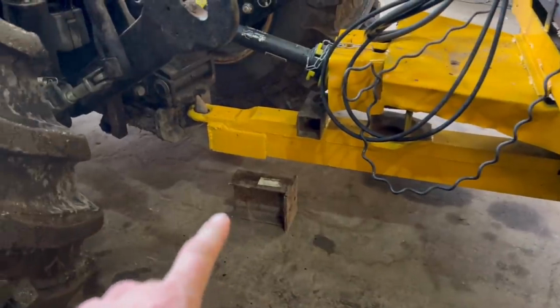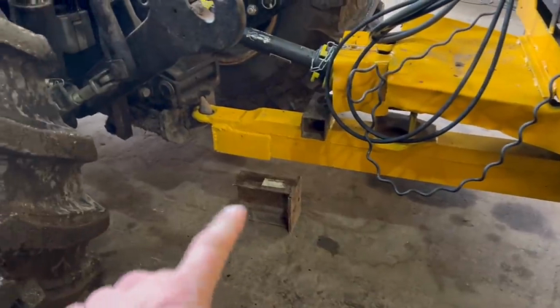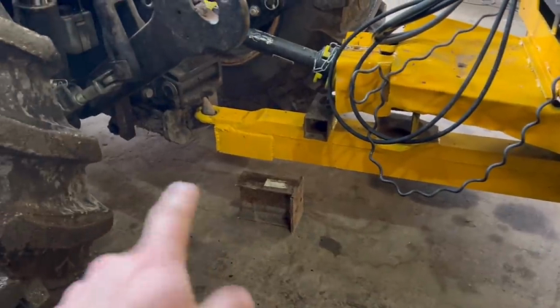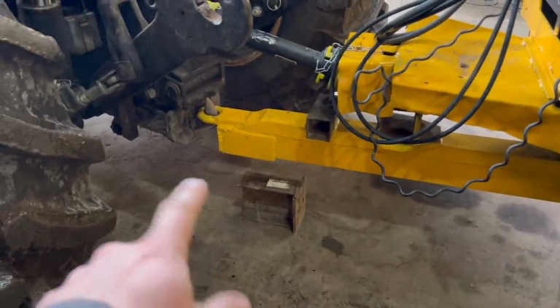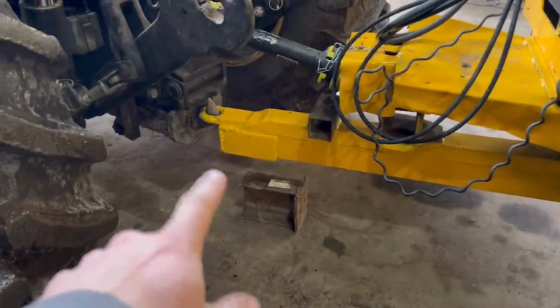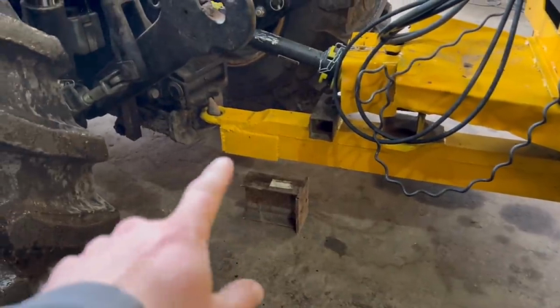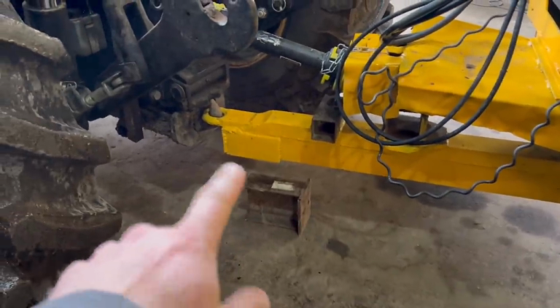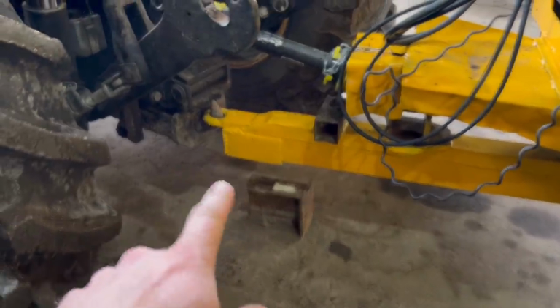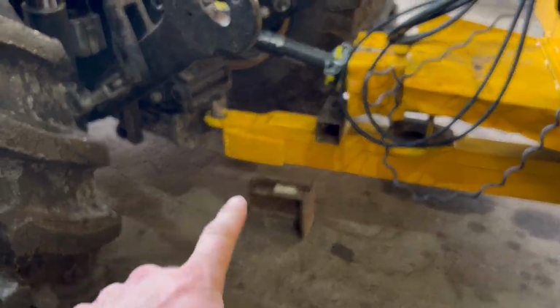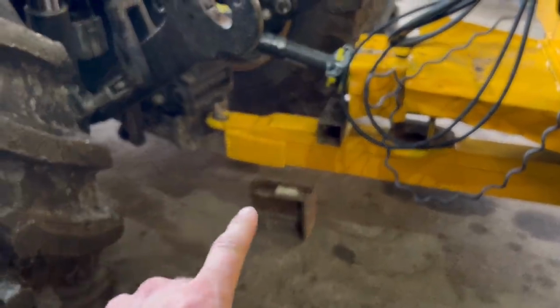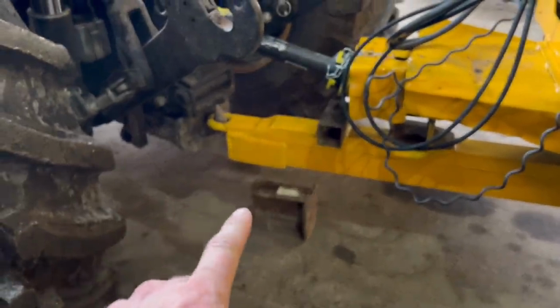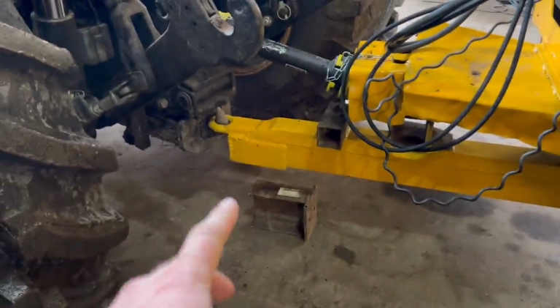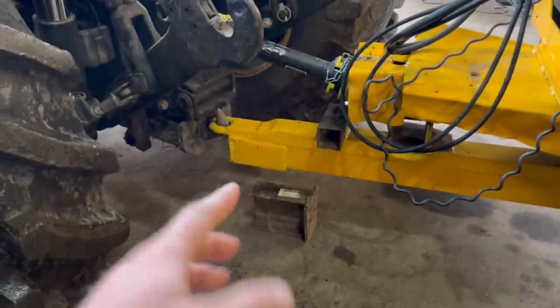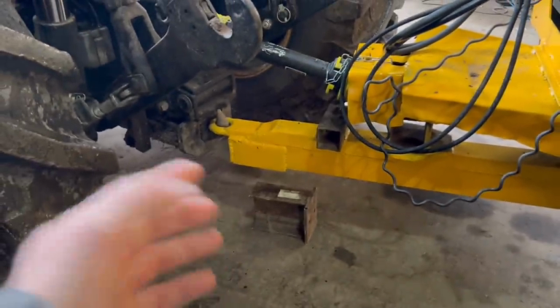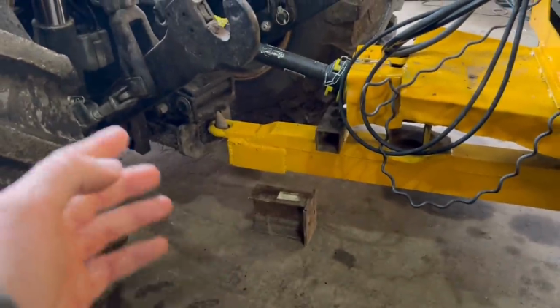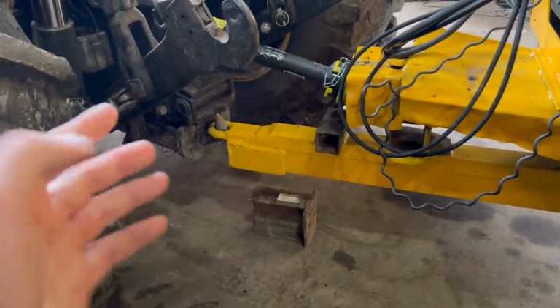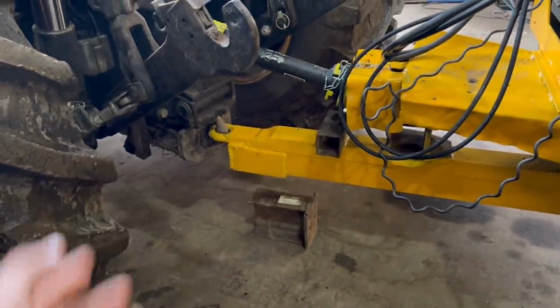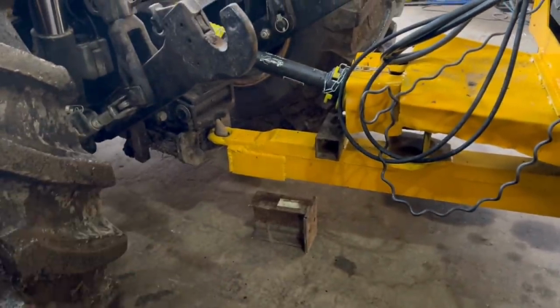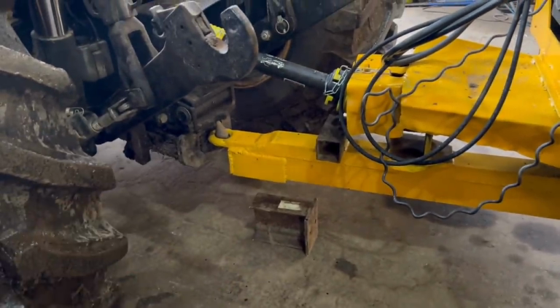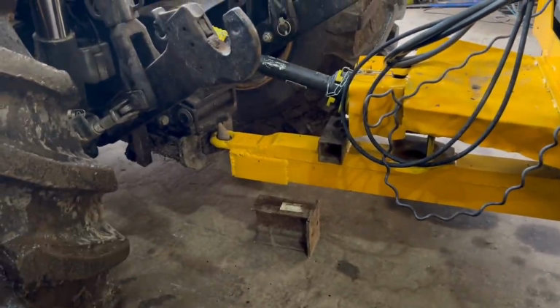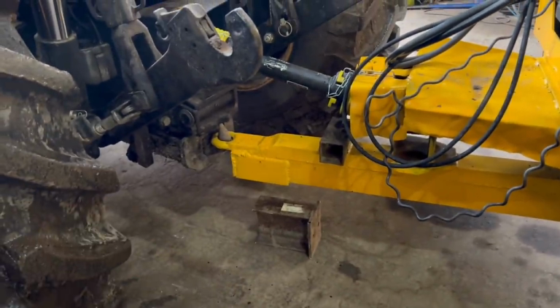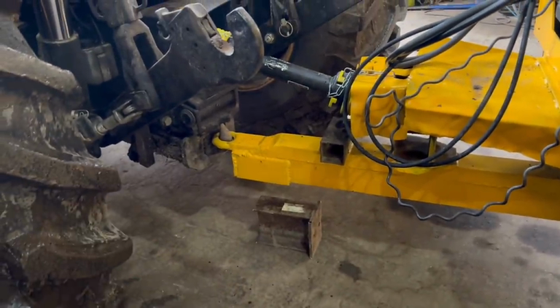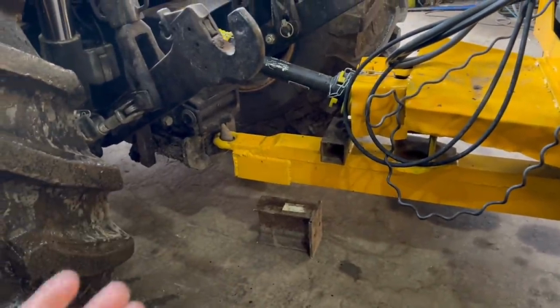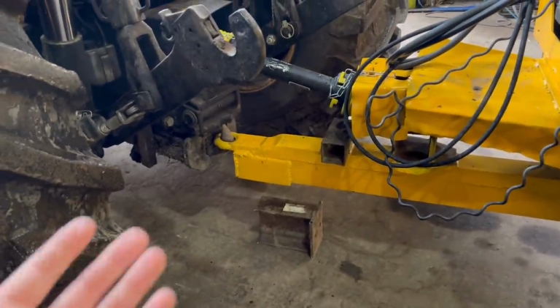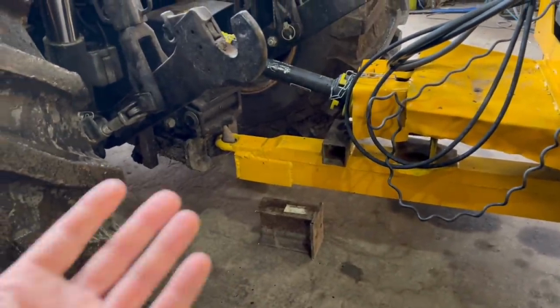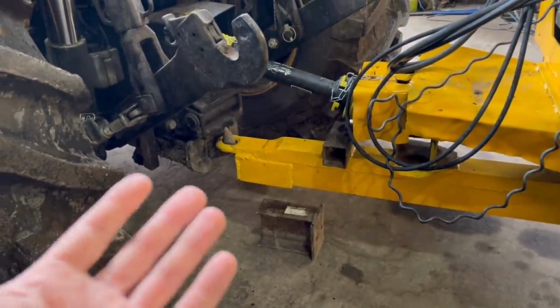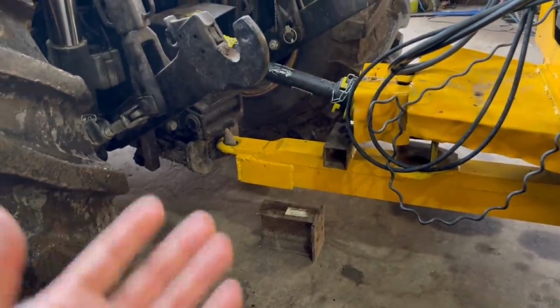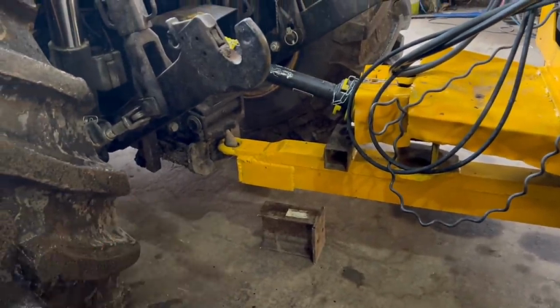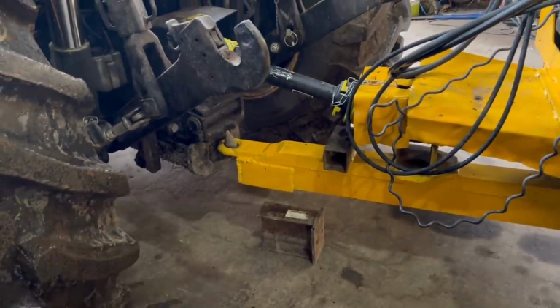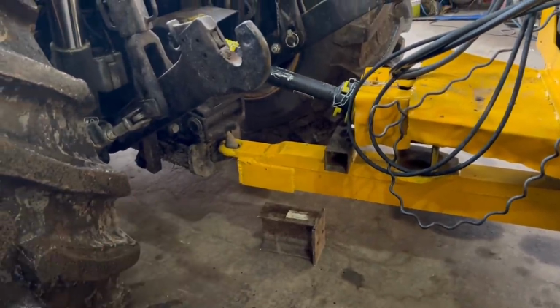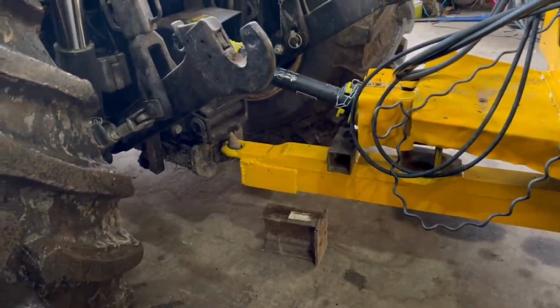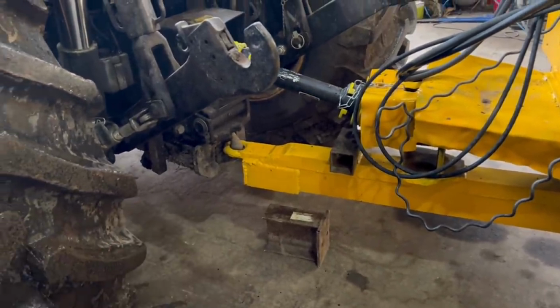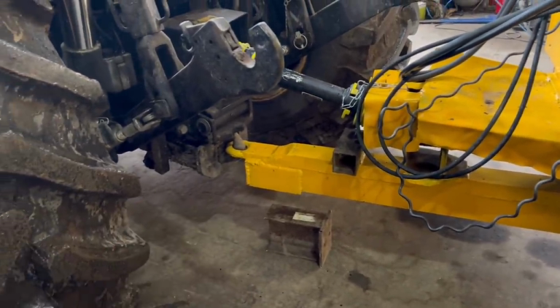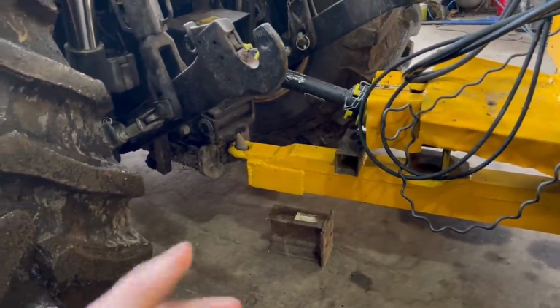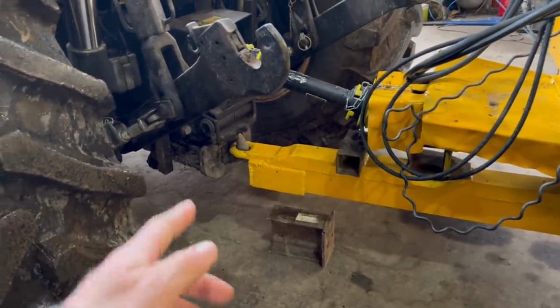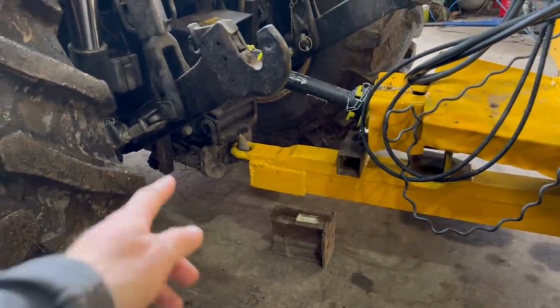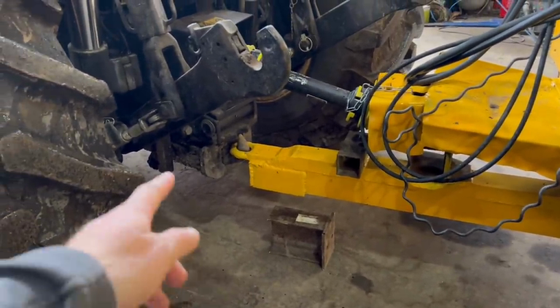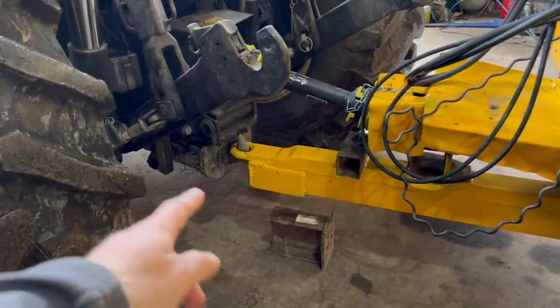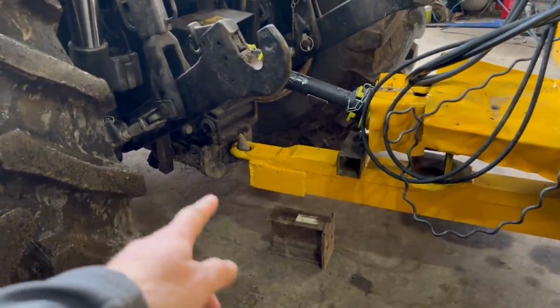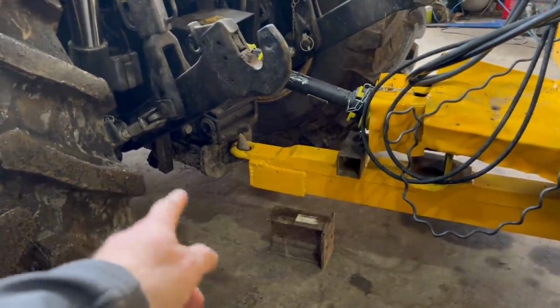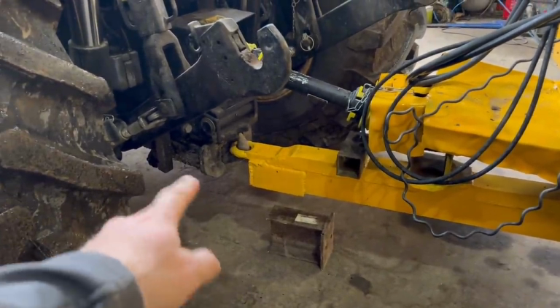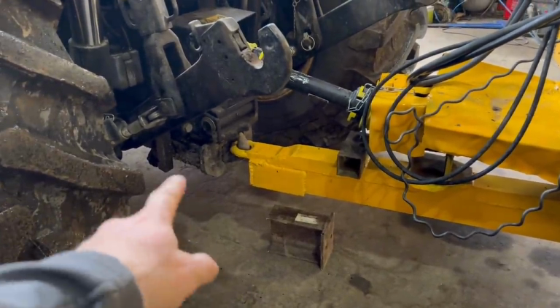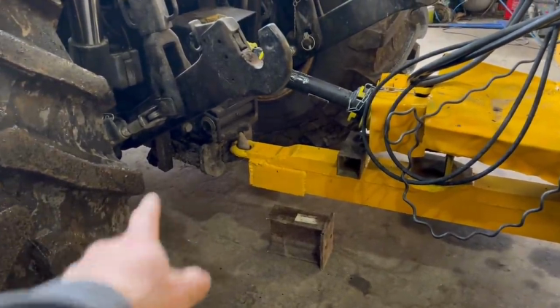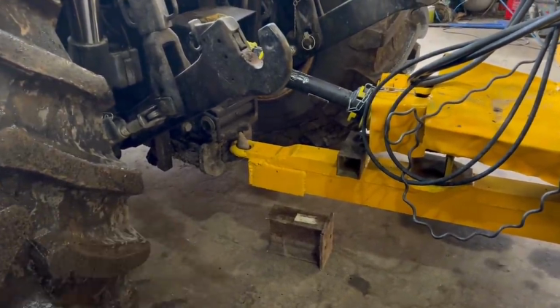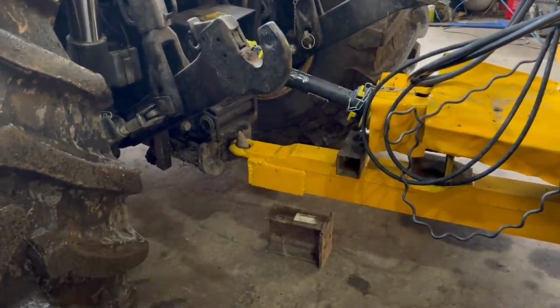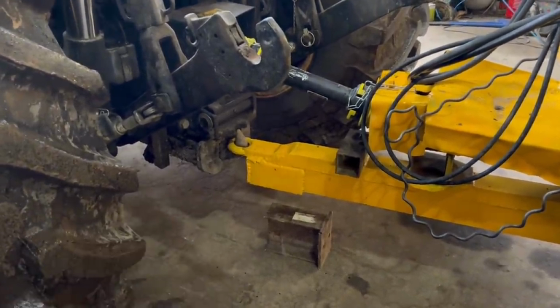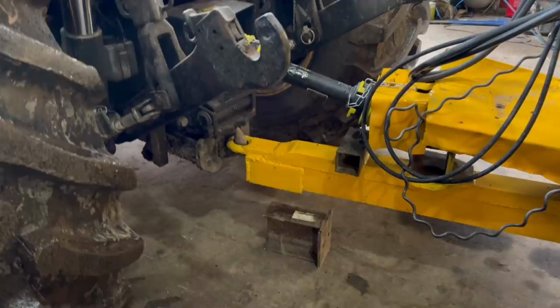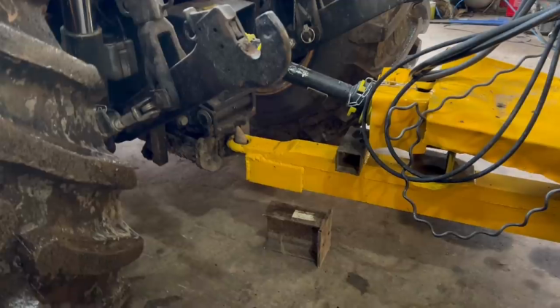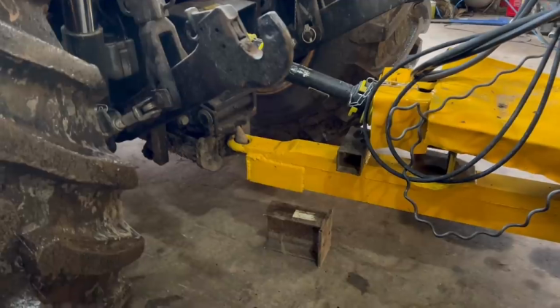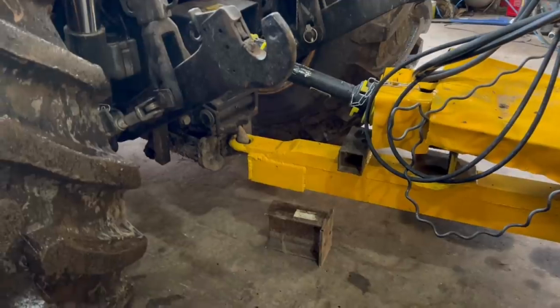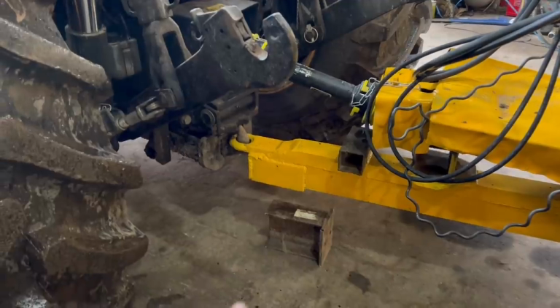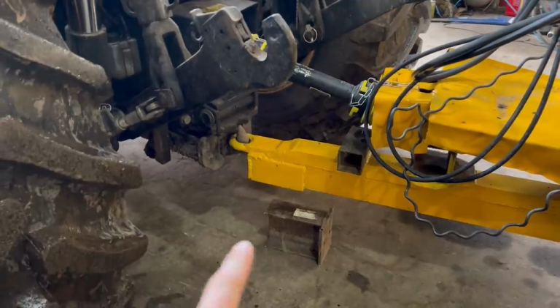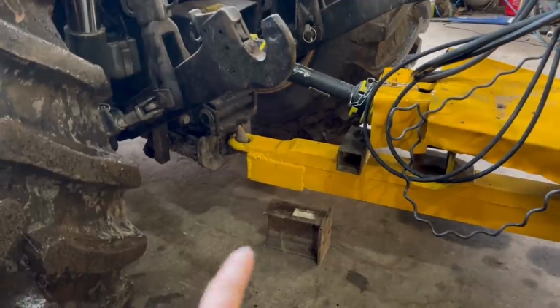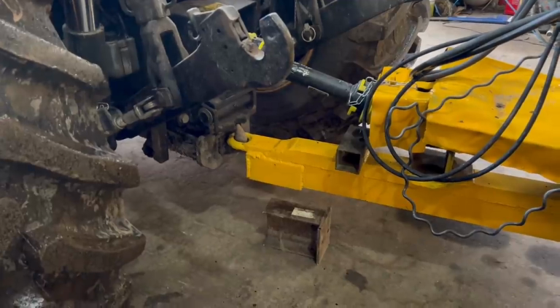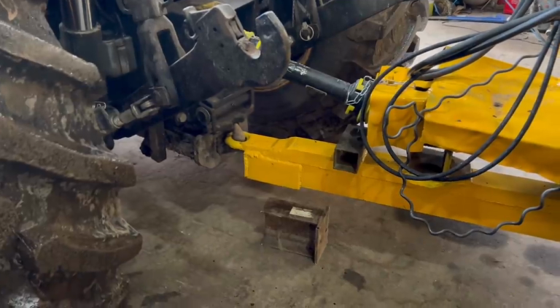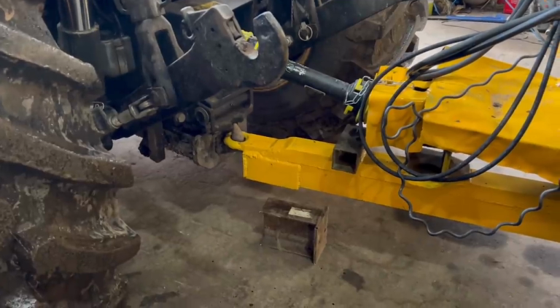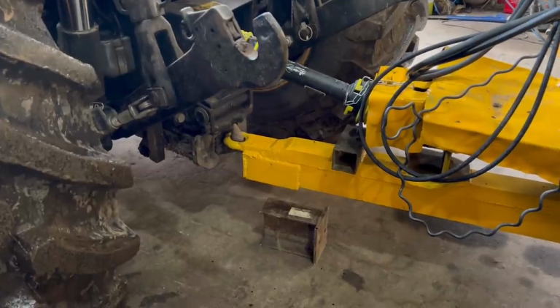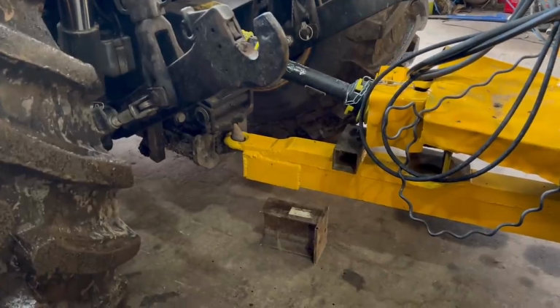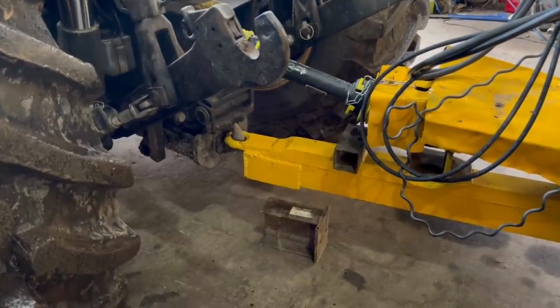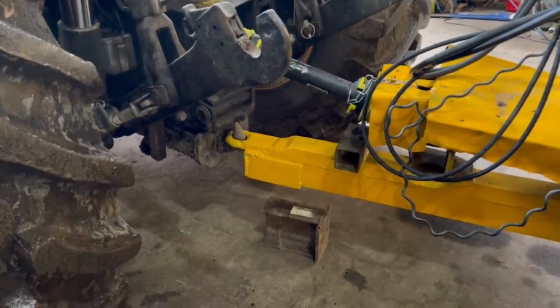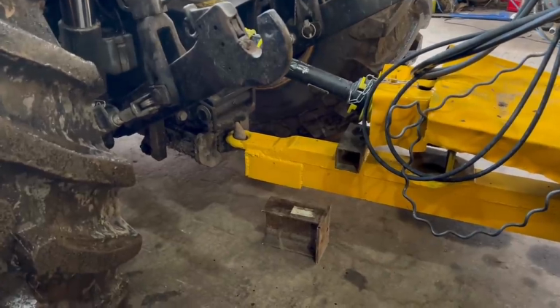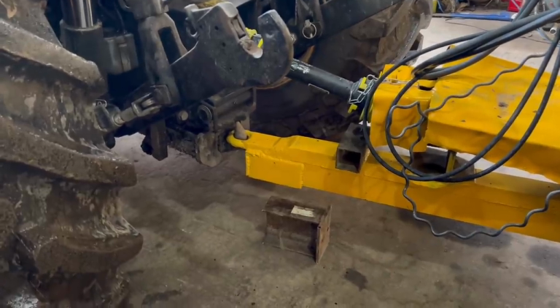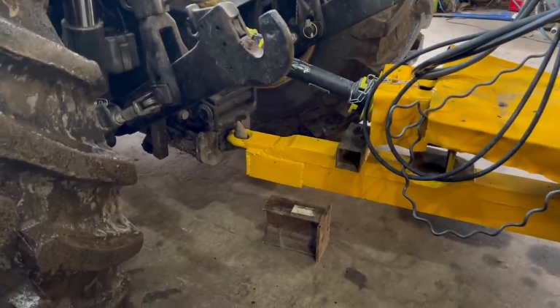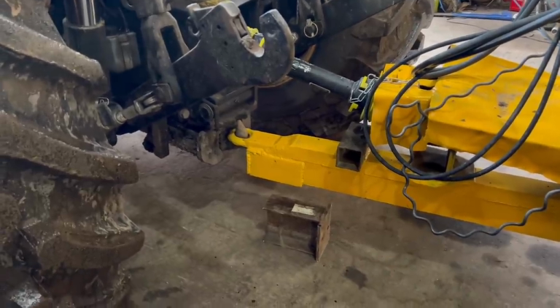Andrew's just going to put a block on it, because when you drop it off it's too slow for the tractor. So he's just going to put a little bit more of a foot underneath it.